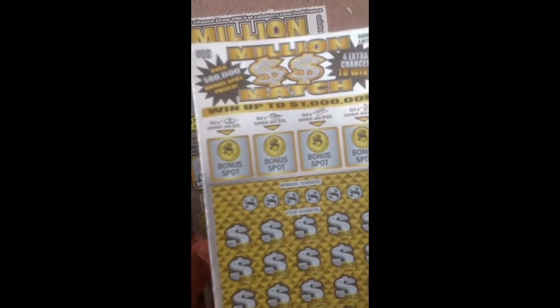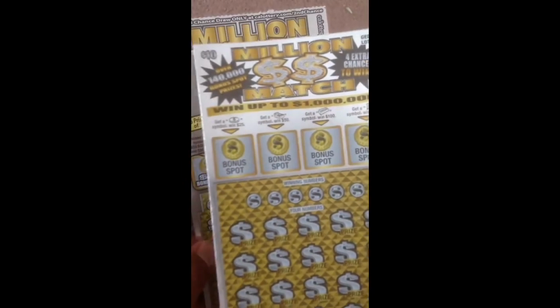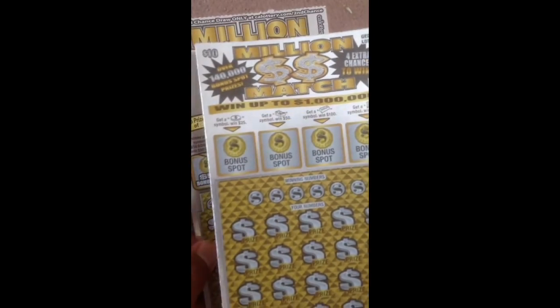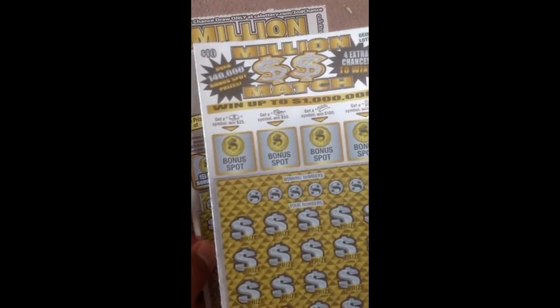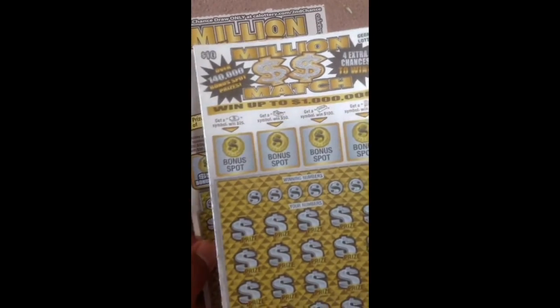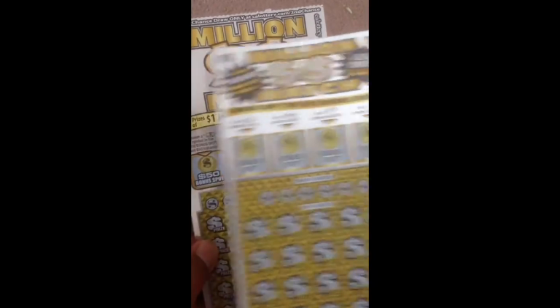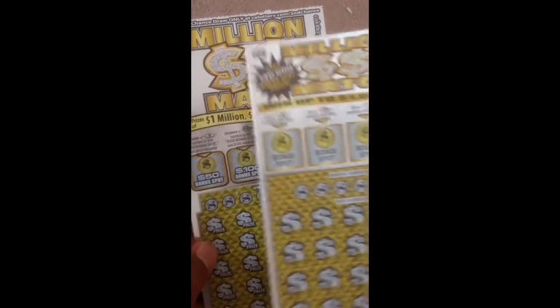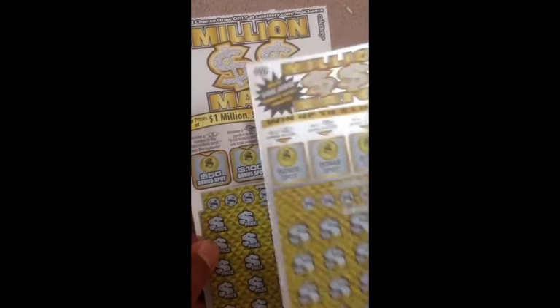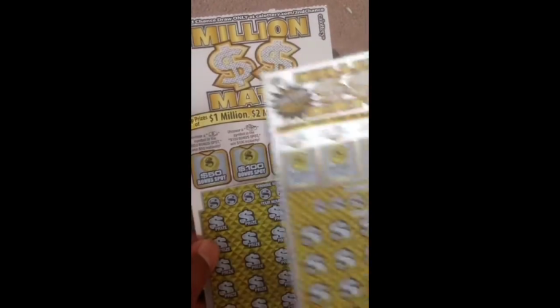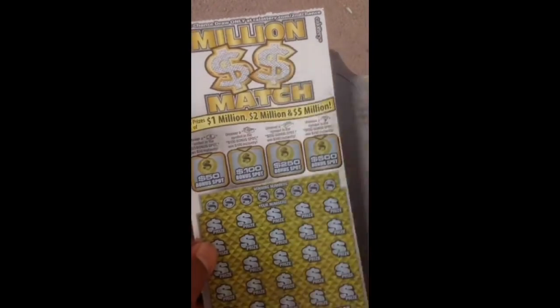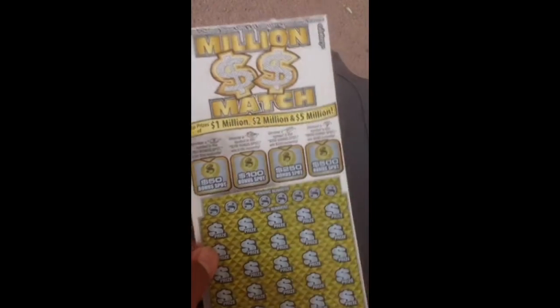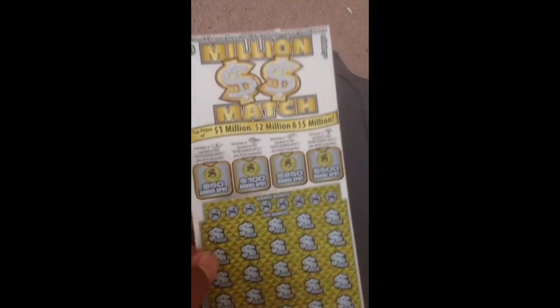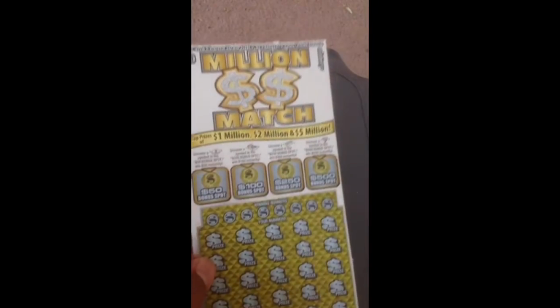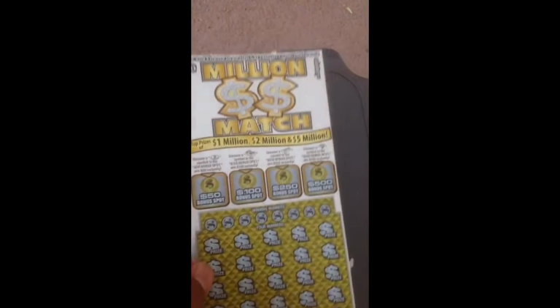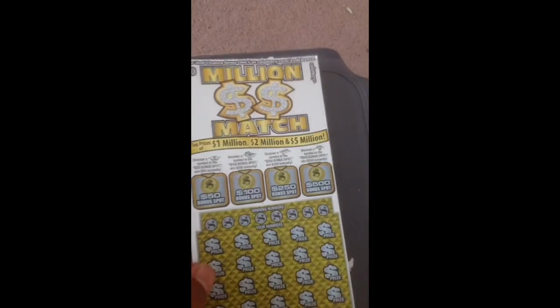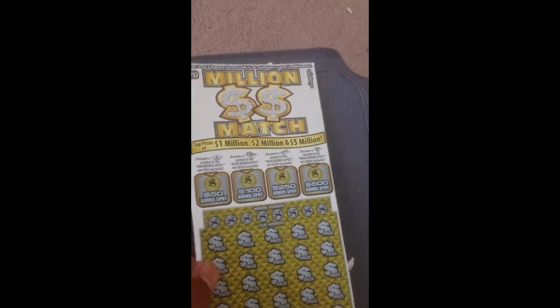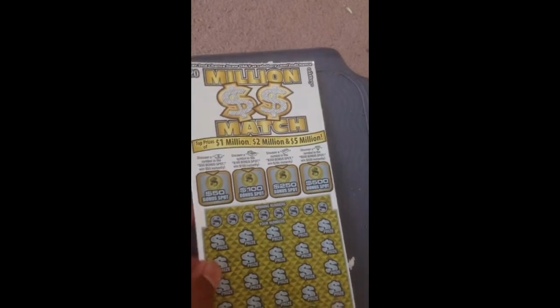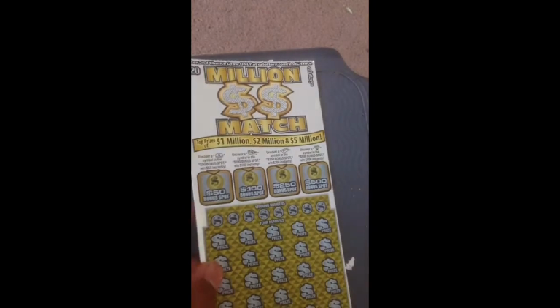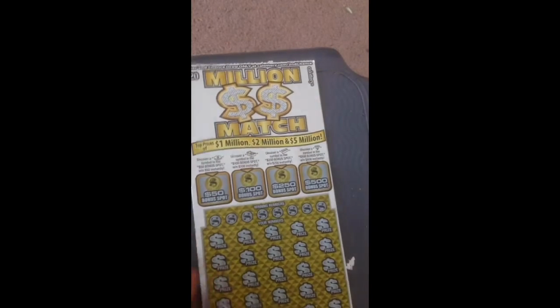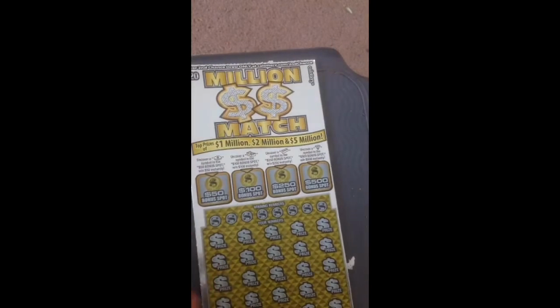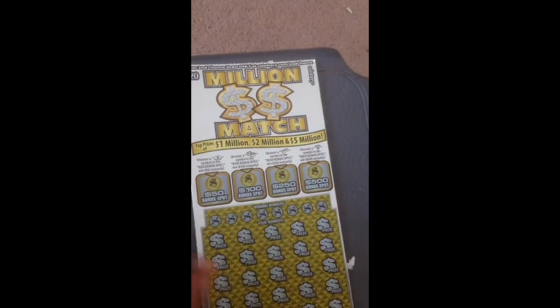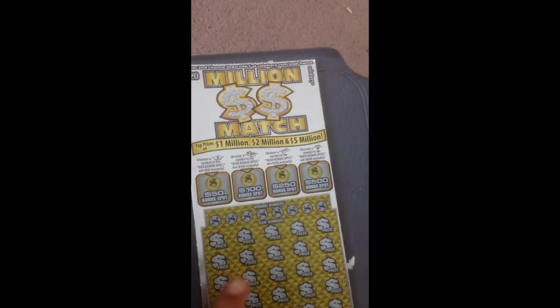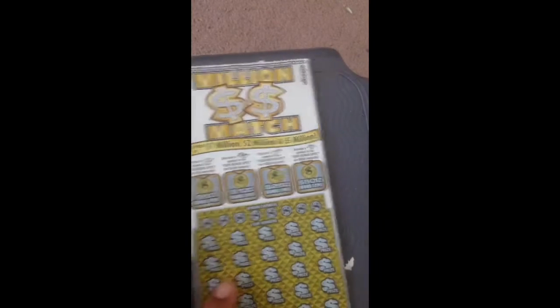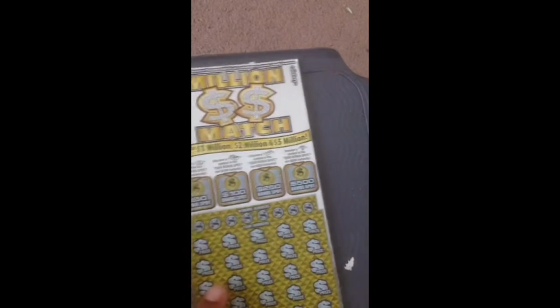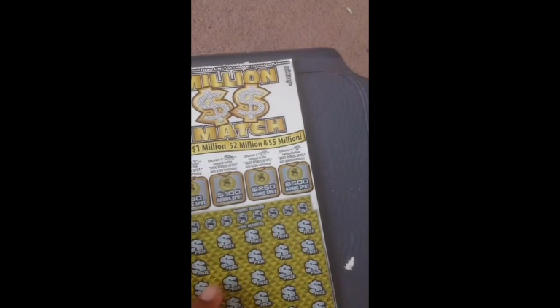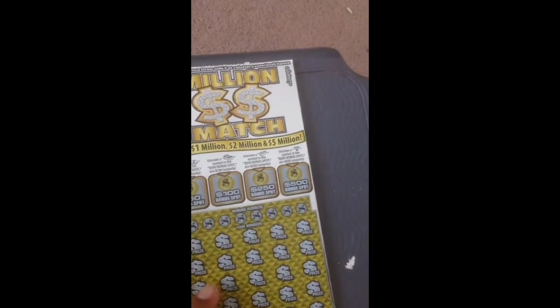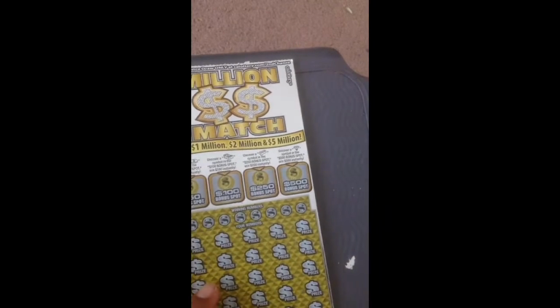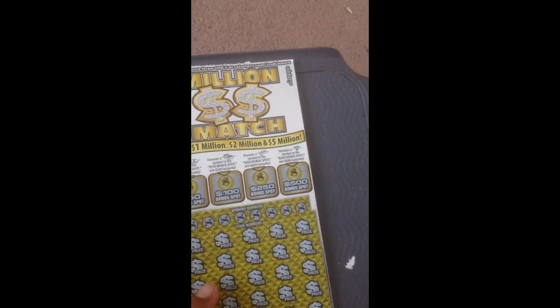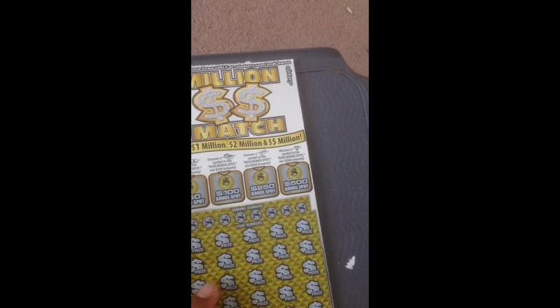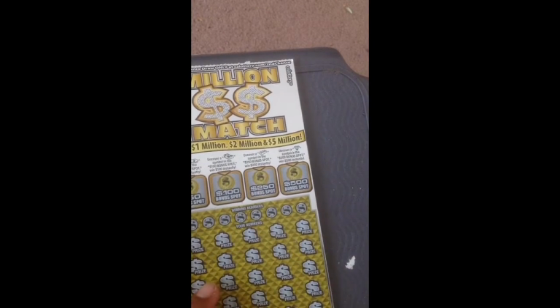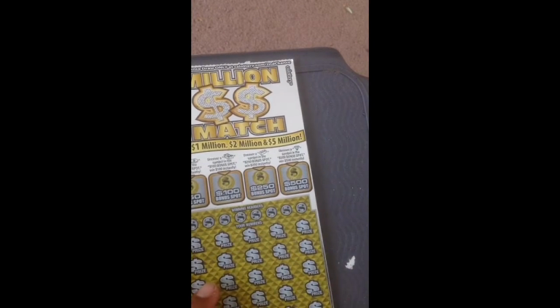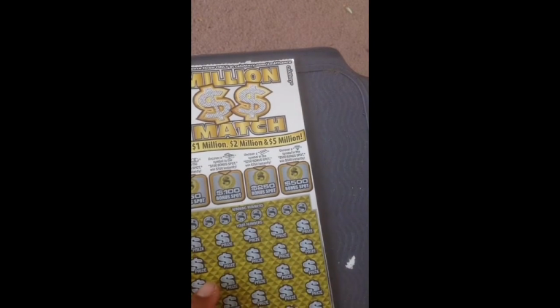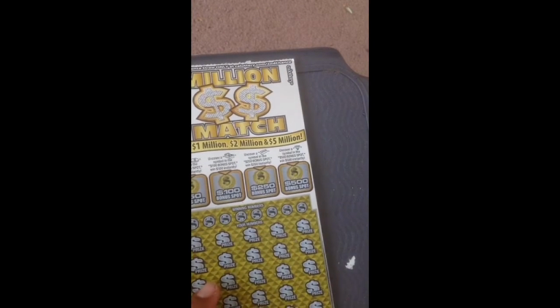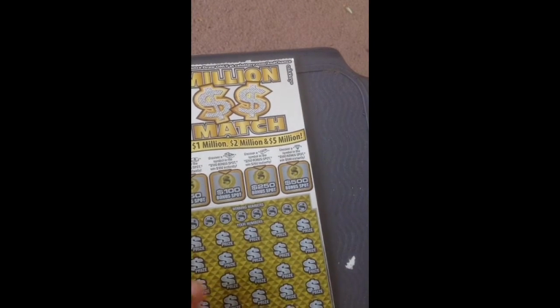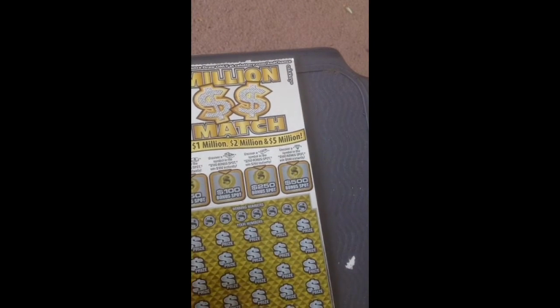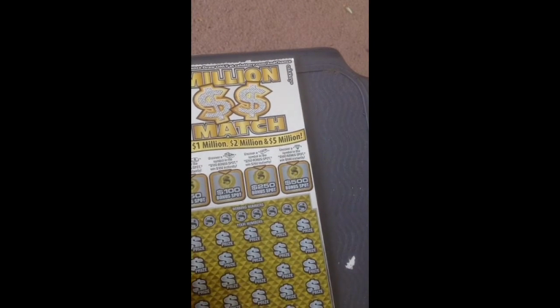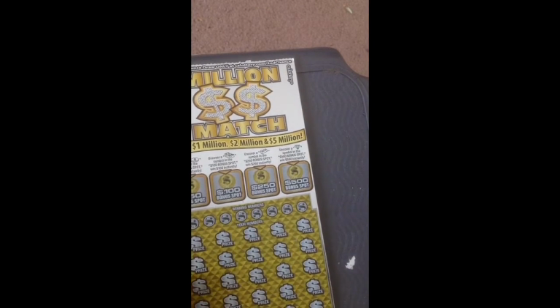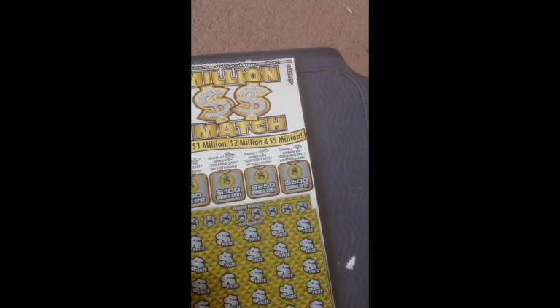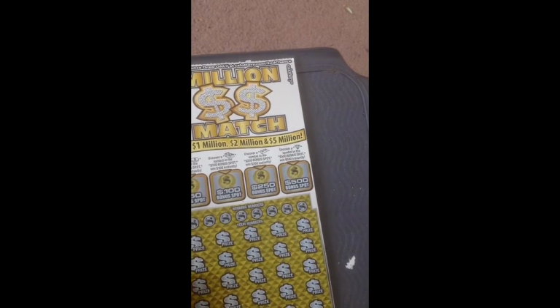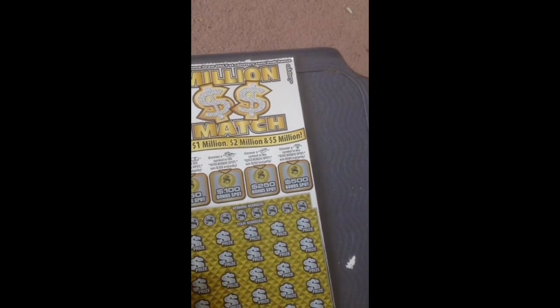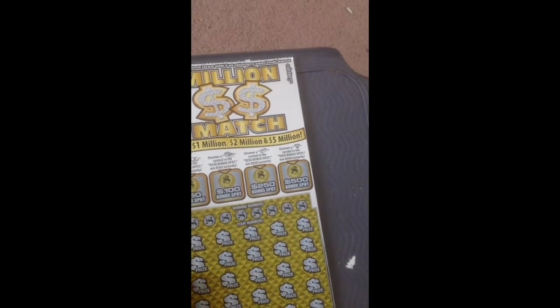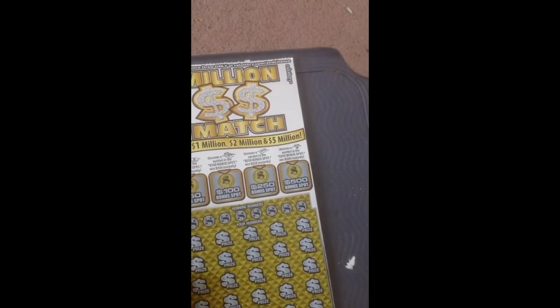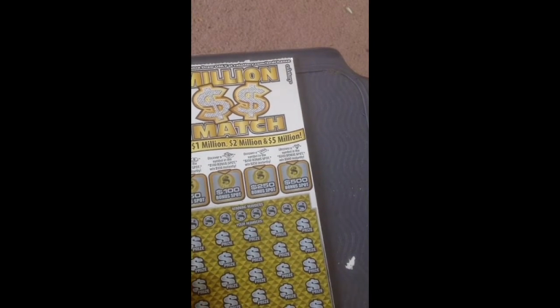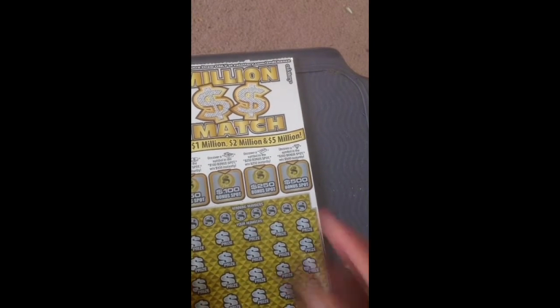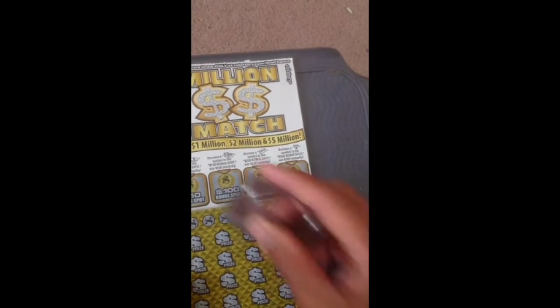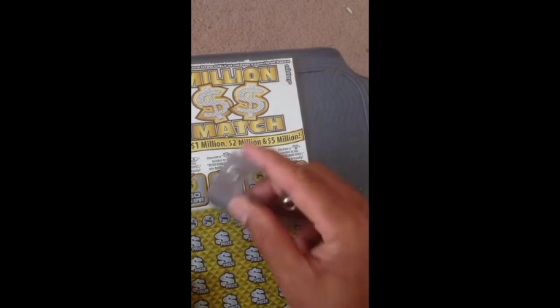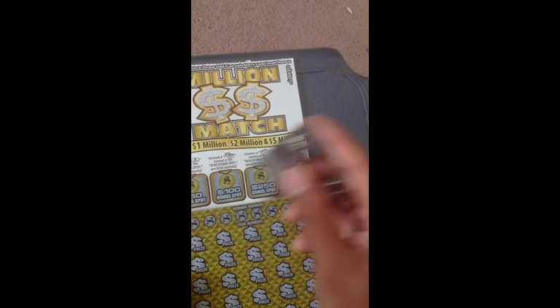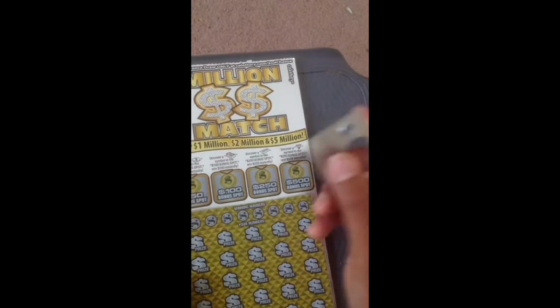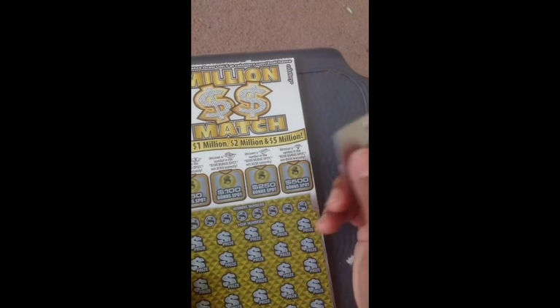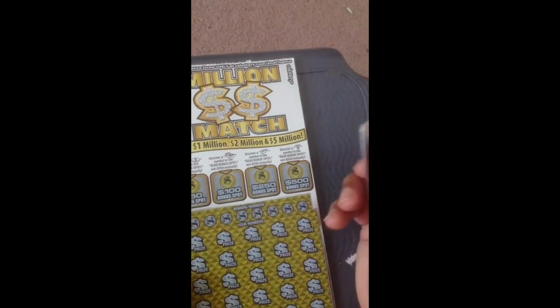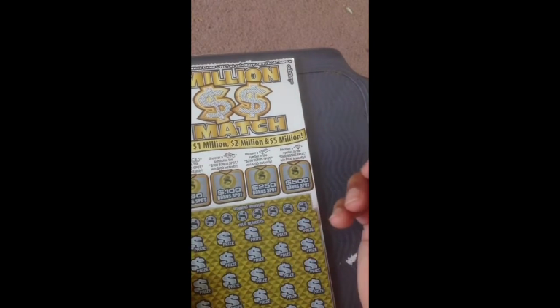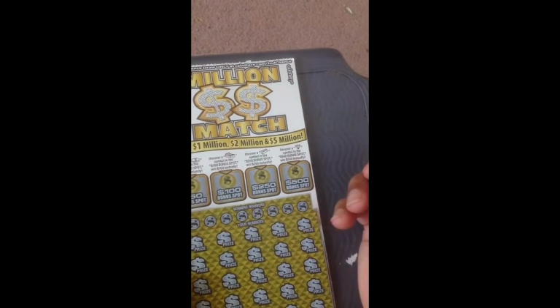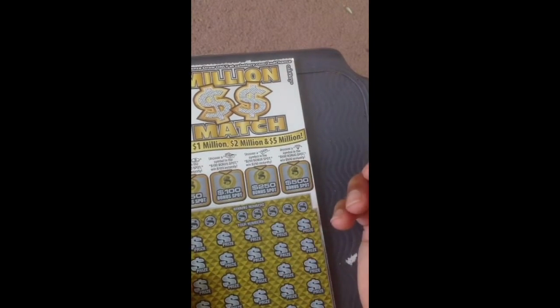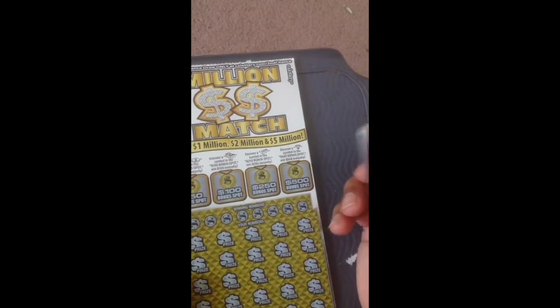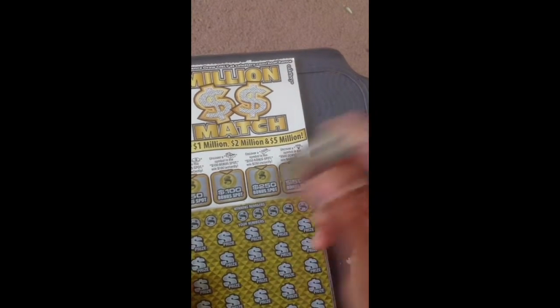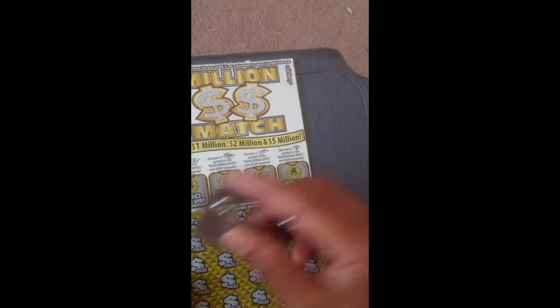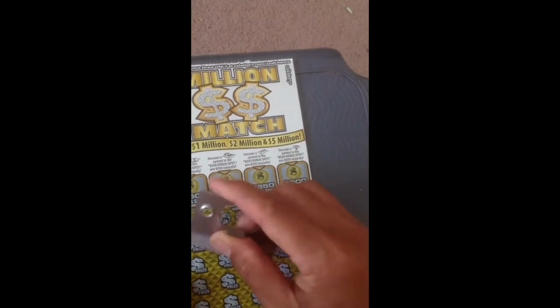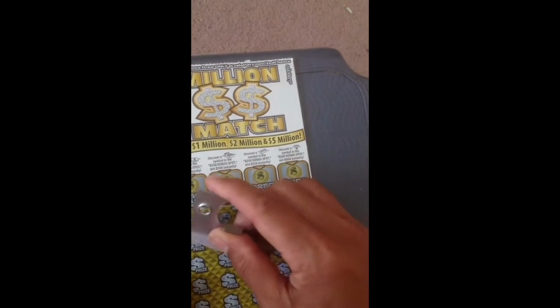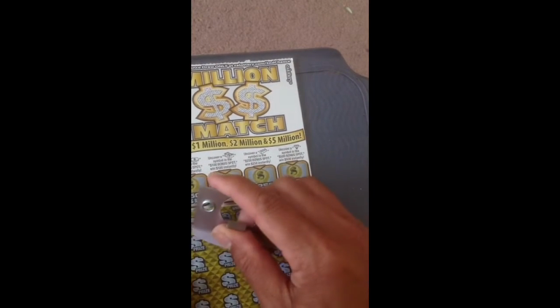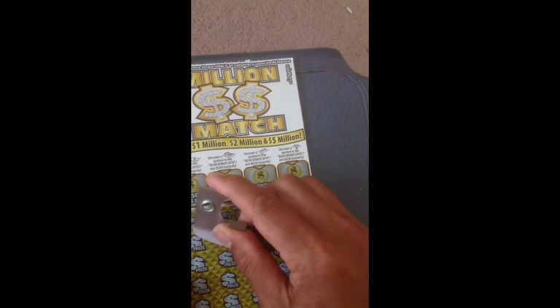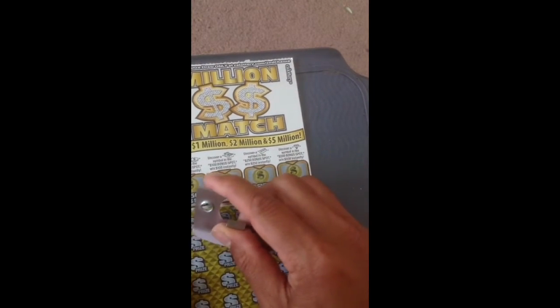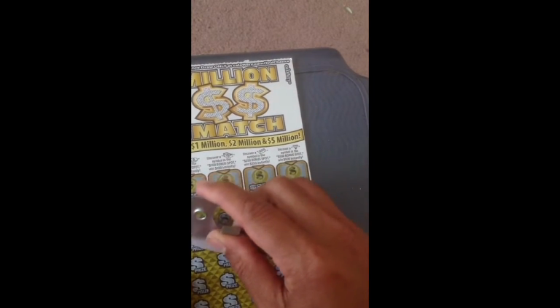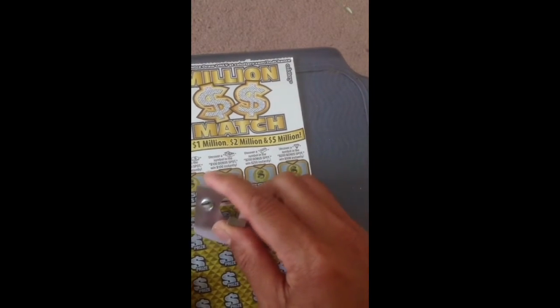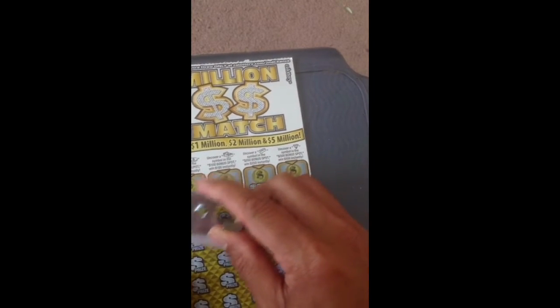Oh, this one is $25. Alright, let's cut my number — let's do this.